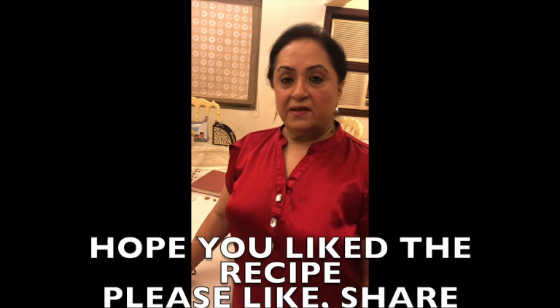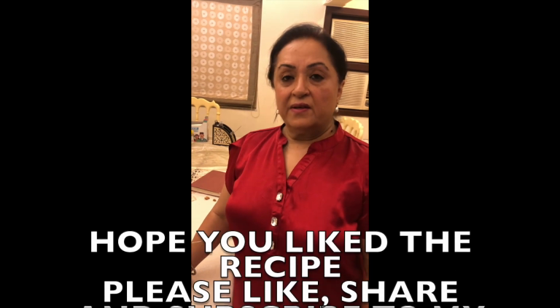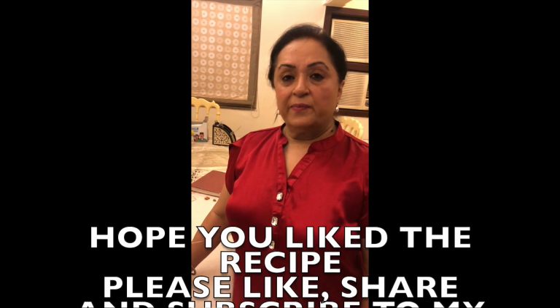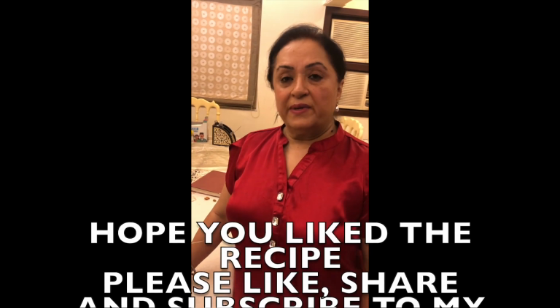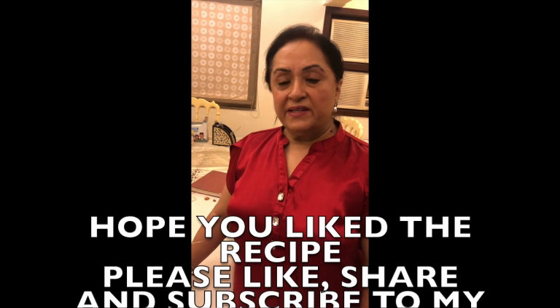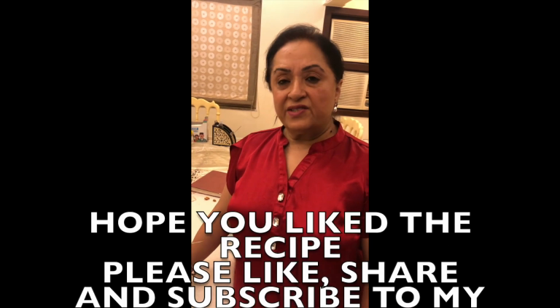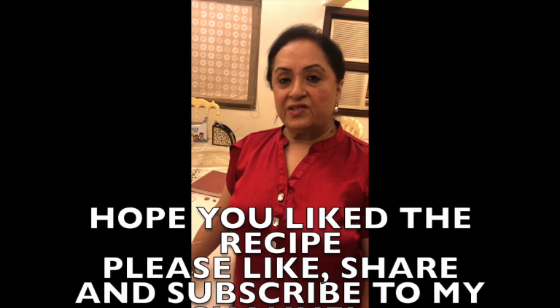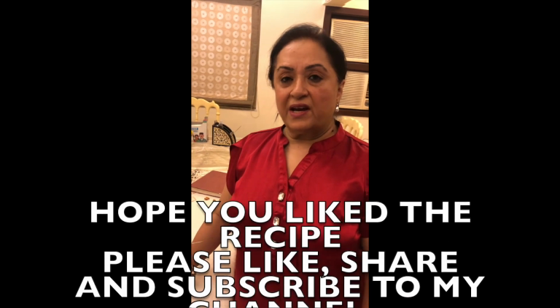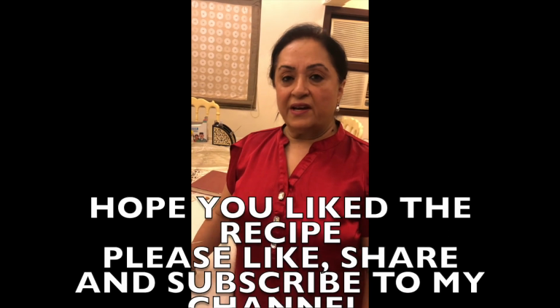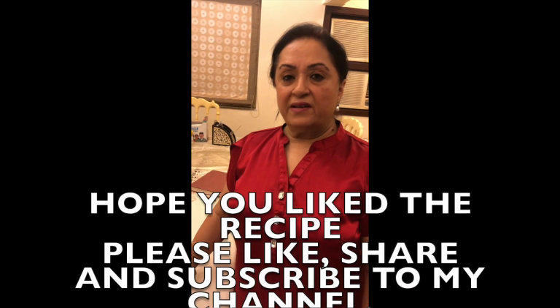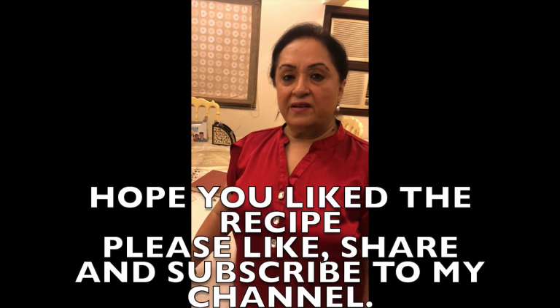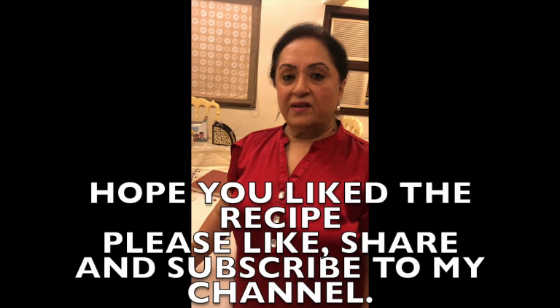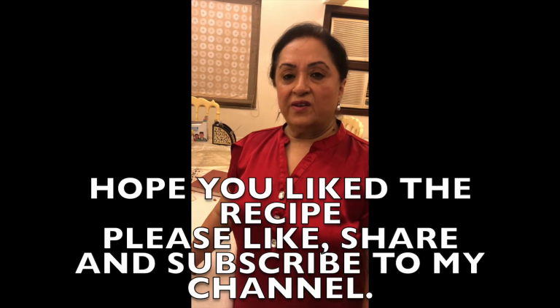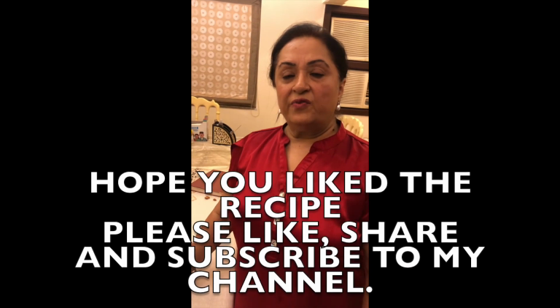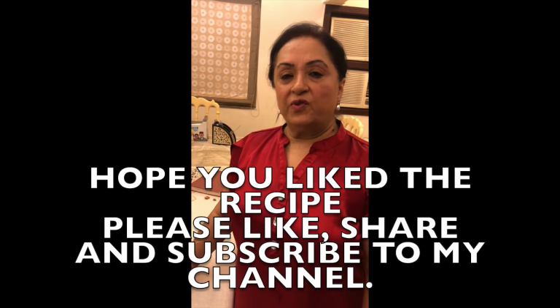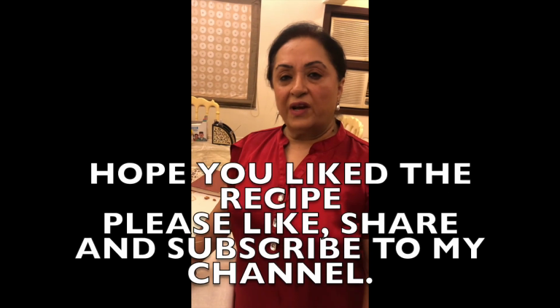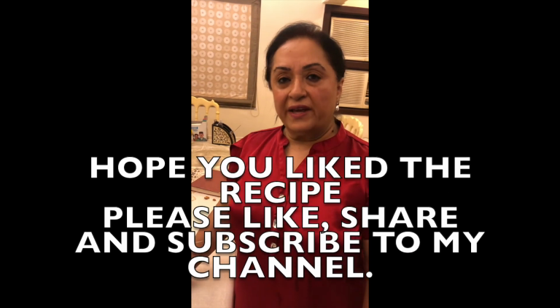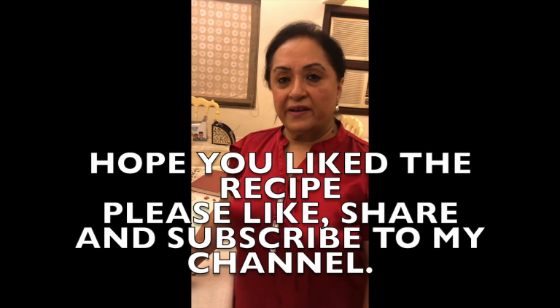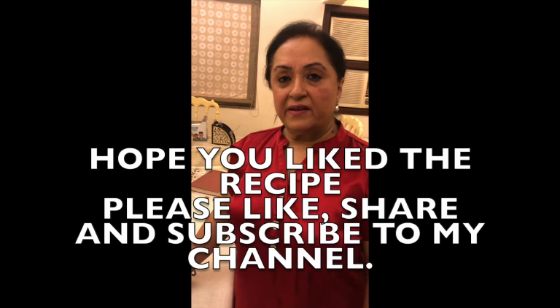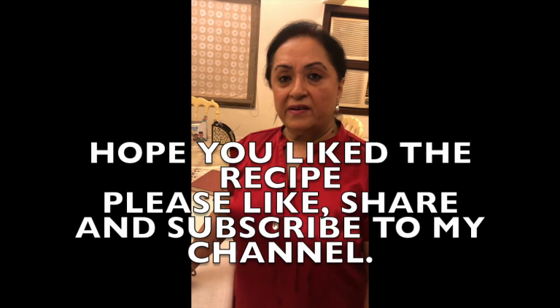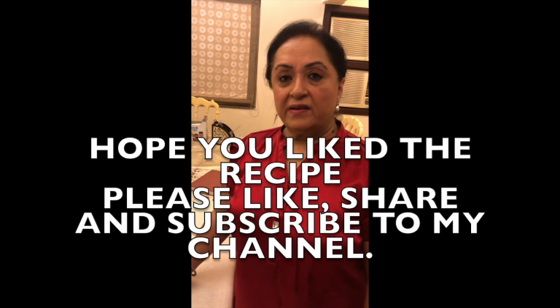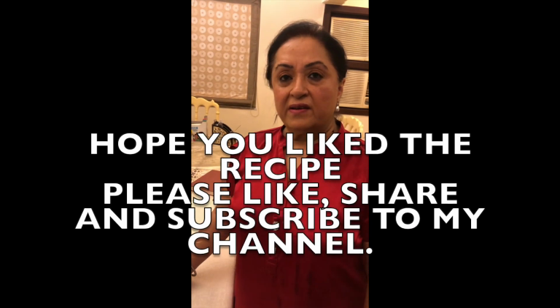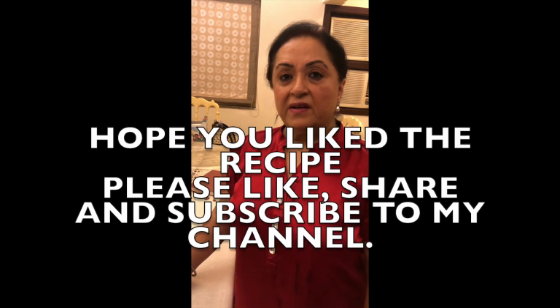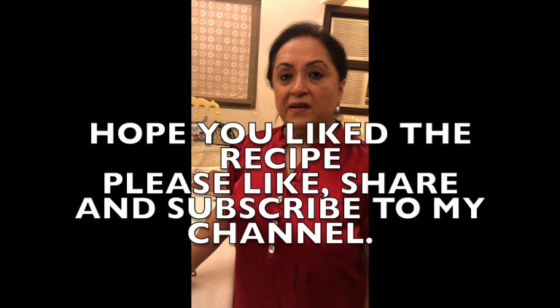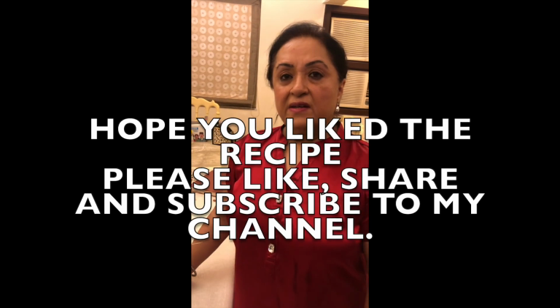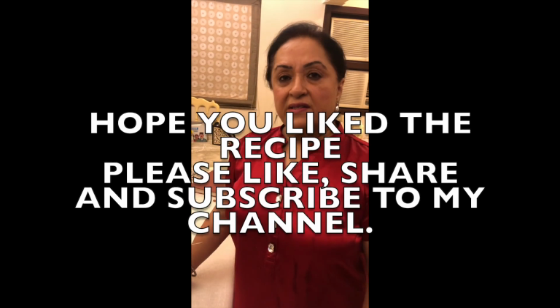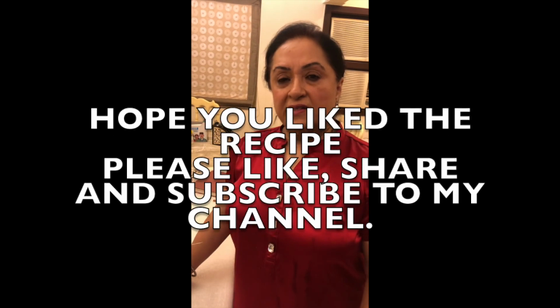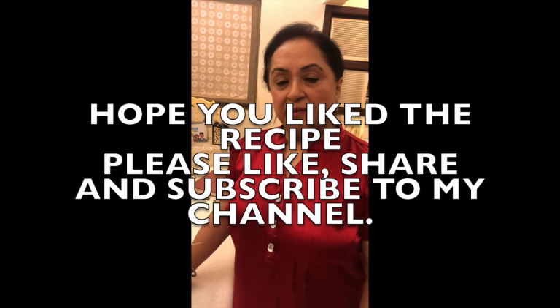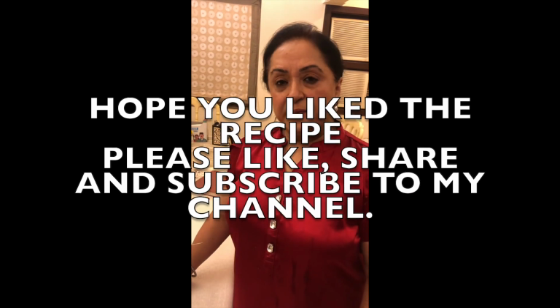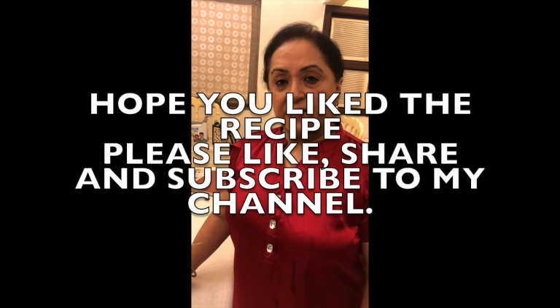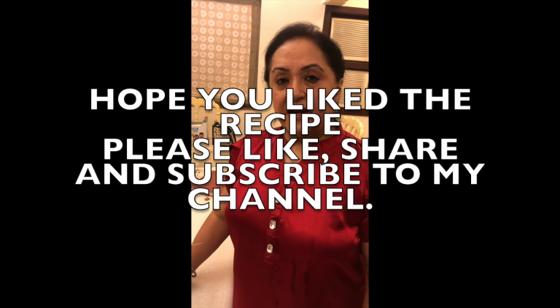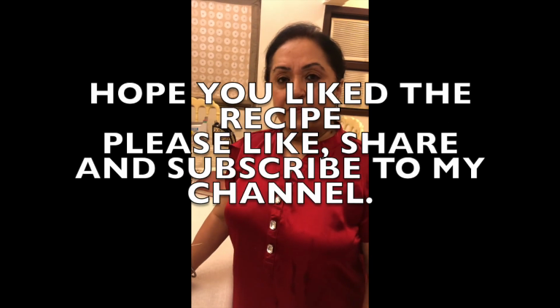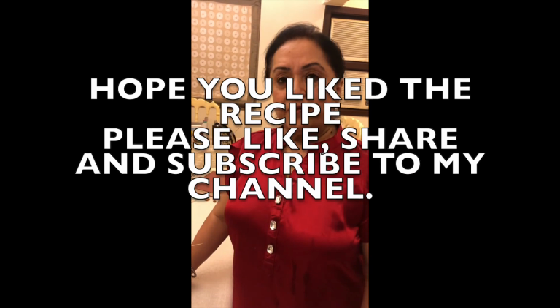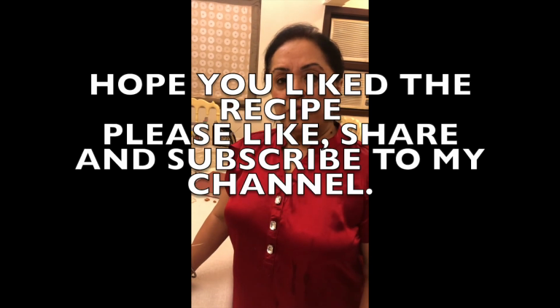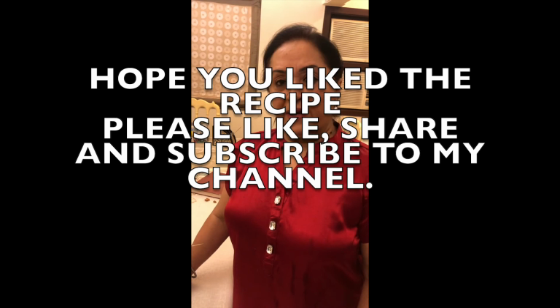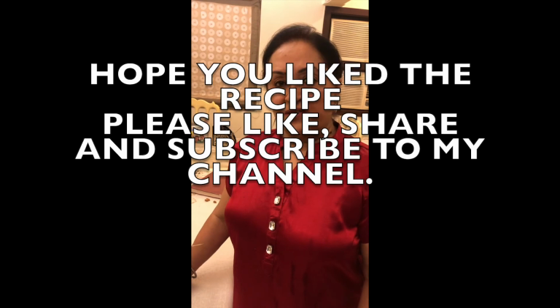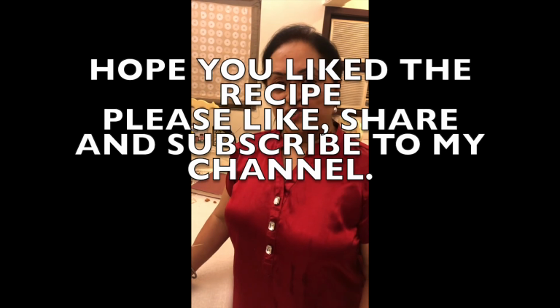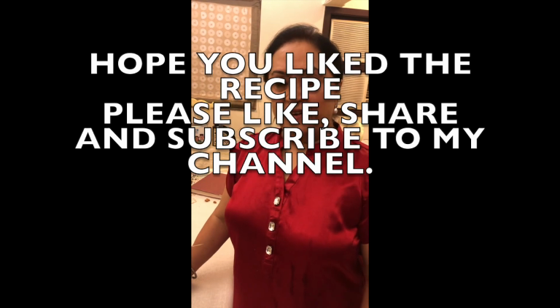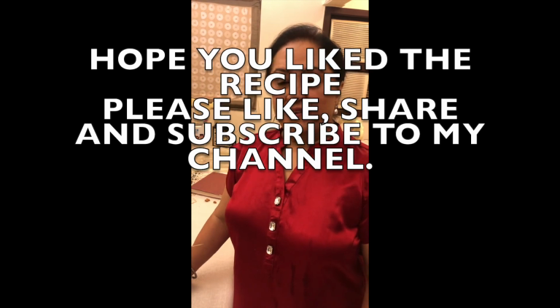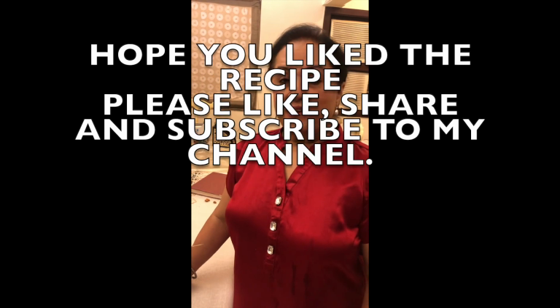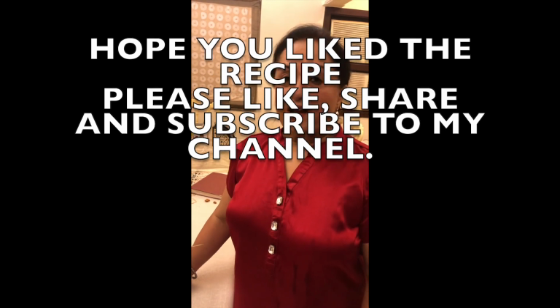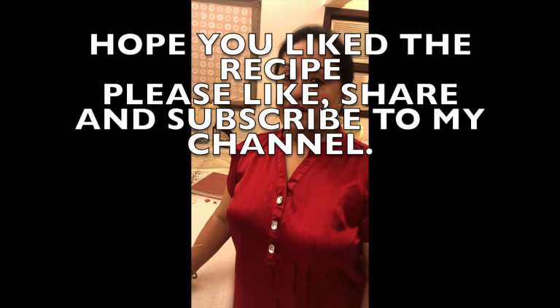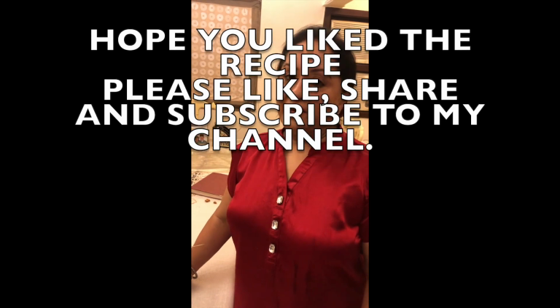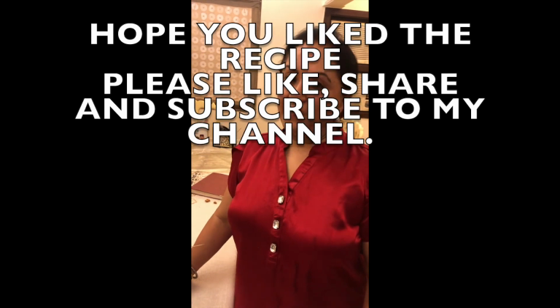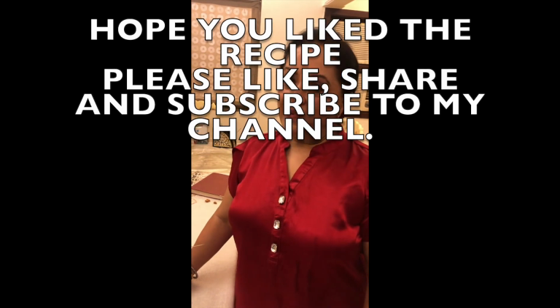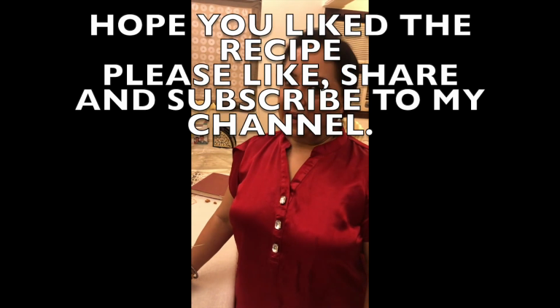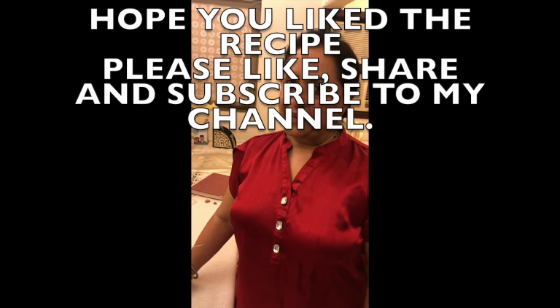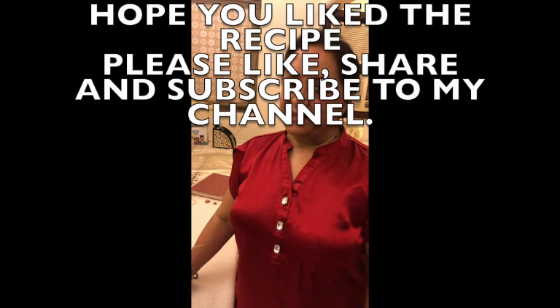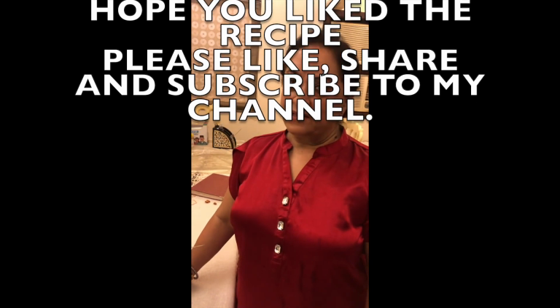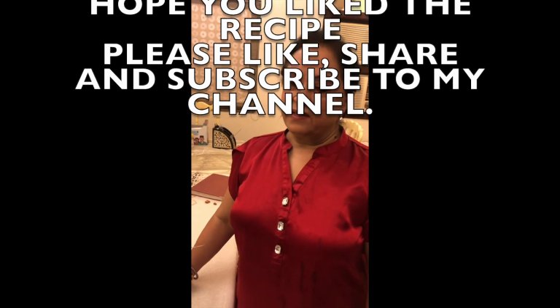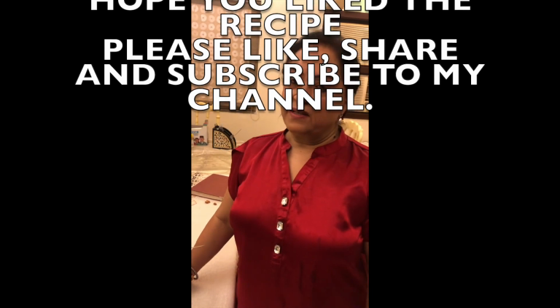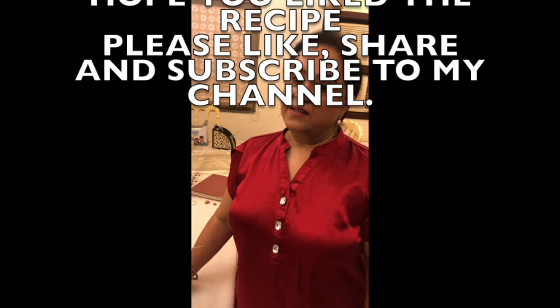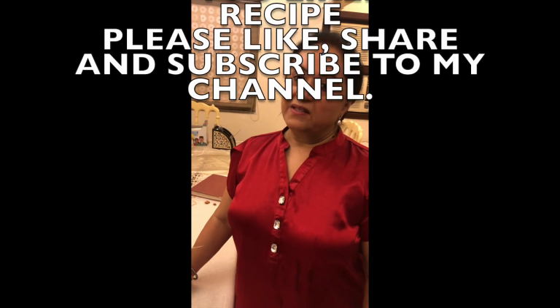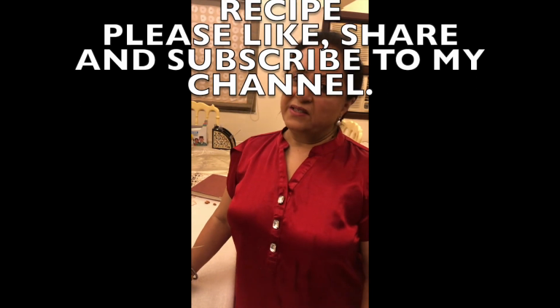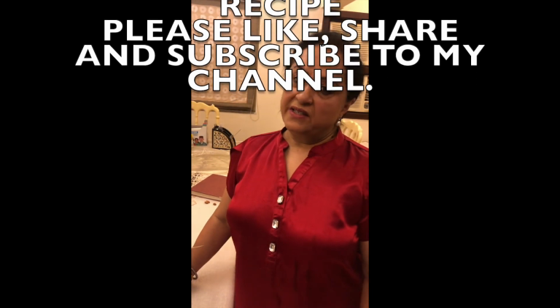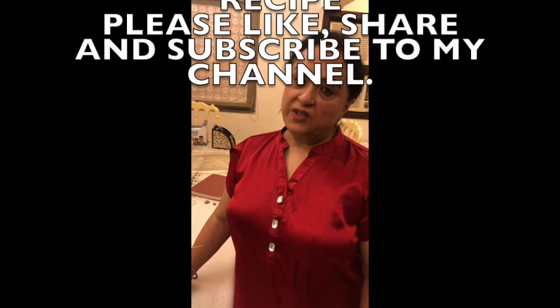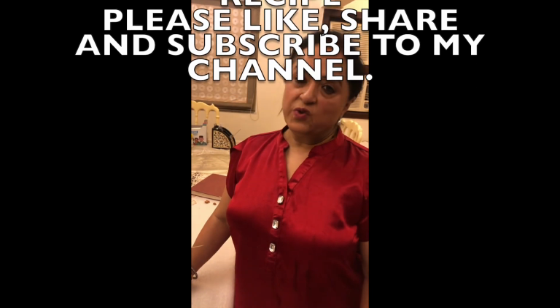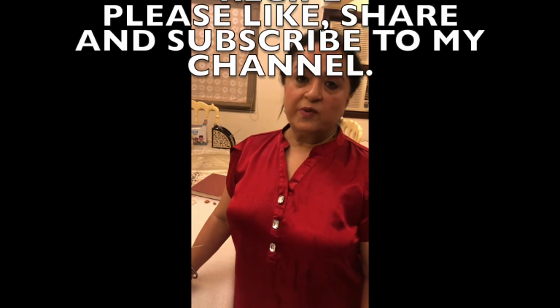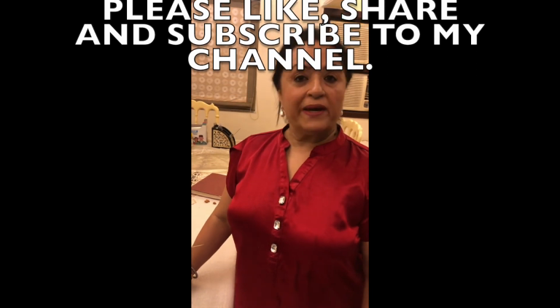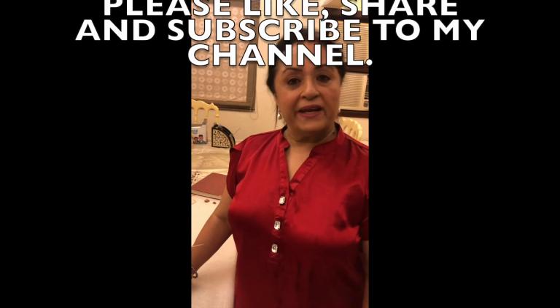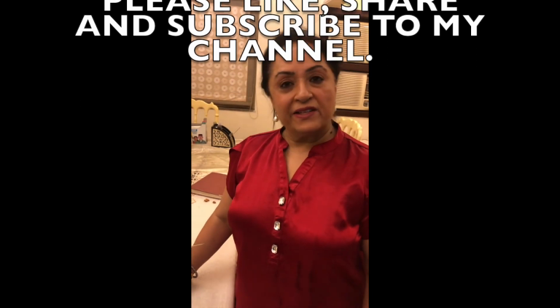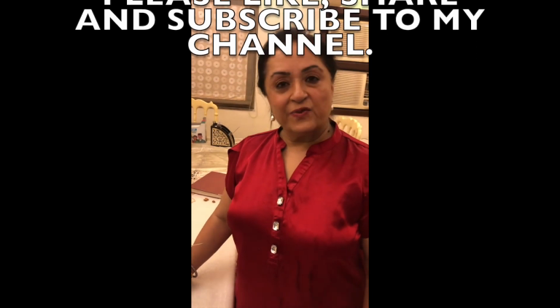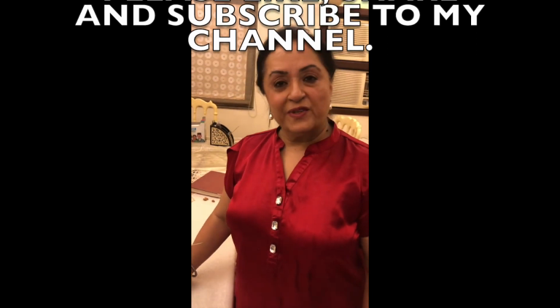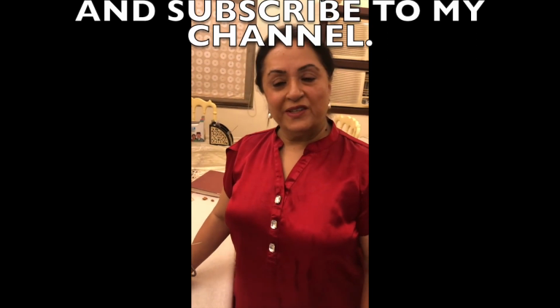Please try it. If you like it, subscribe to my channel and give likes. See you in my next video.